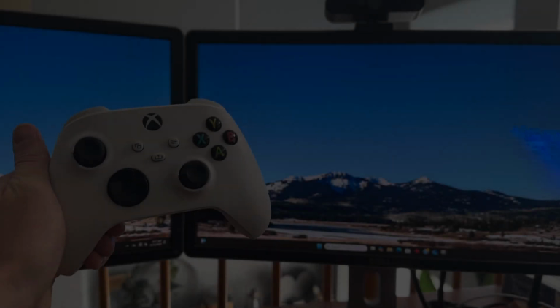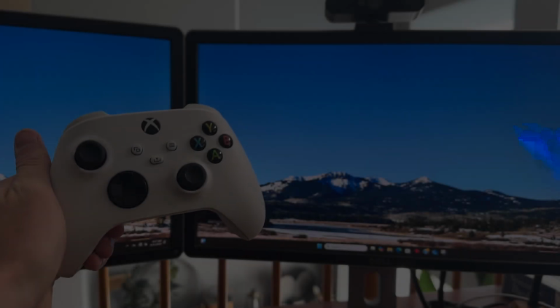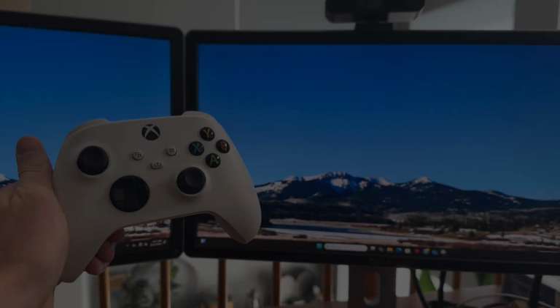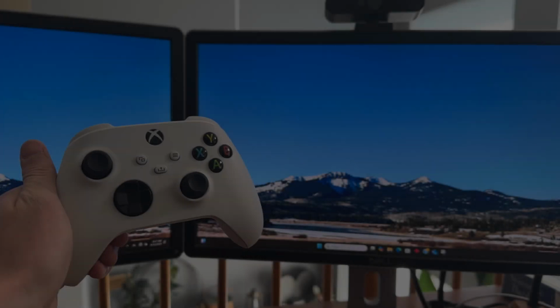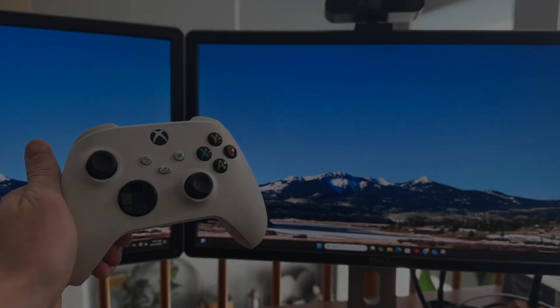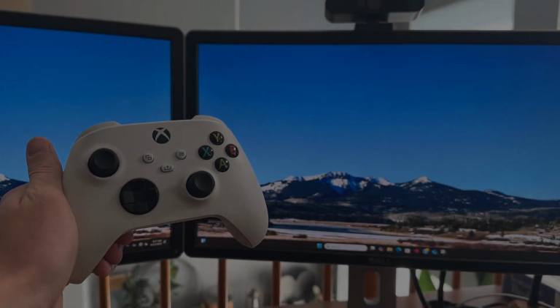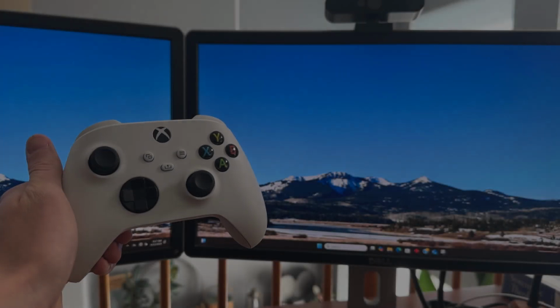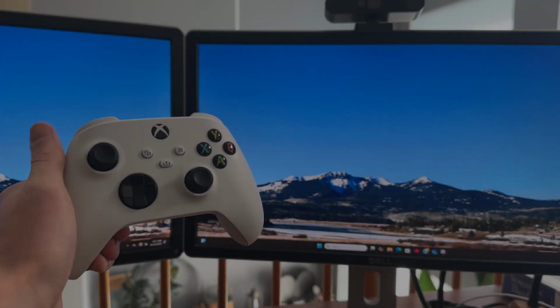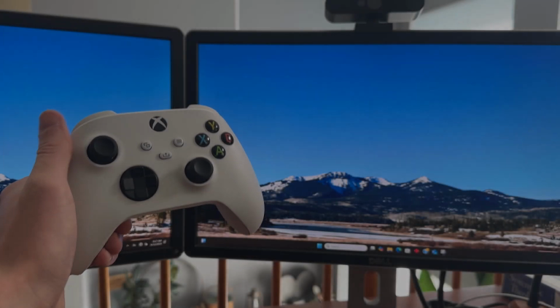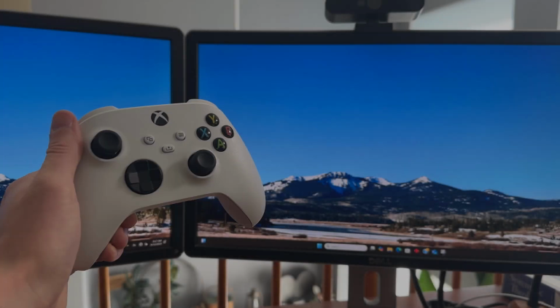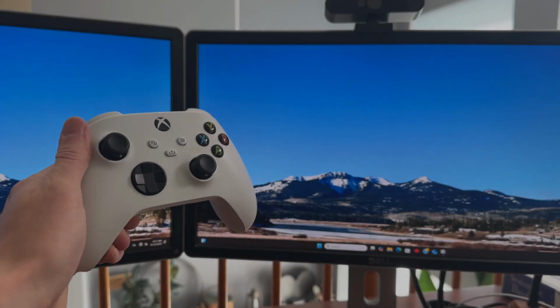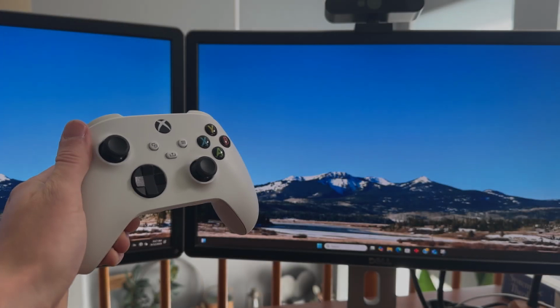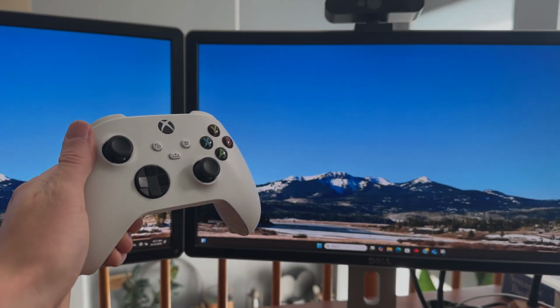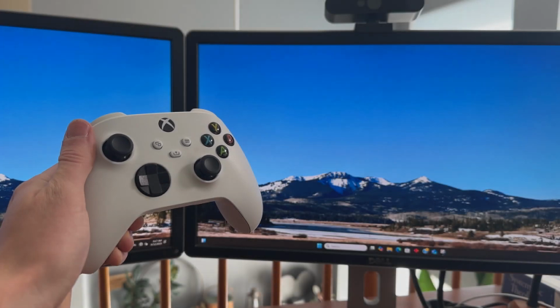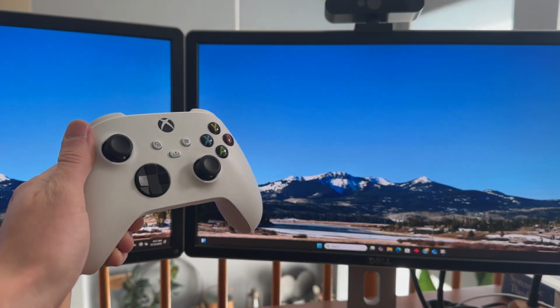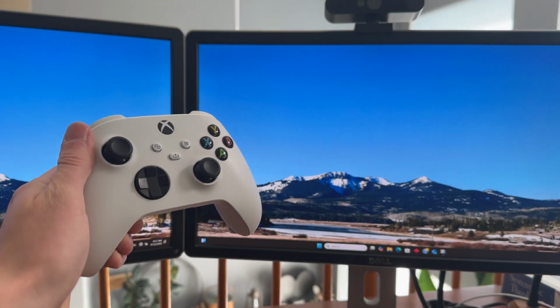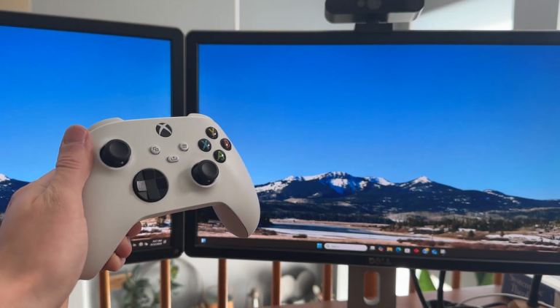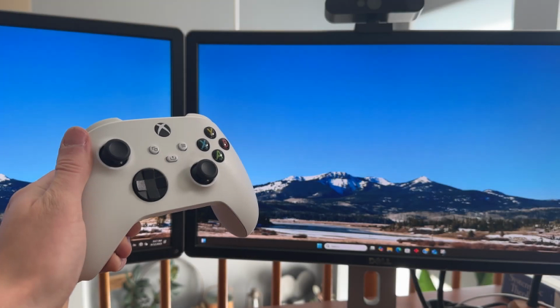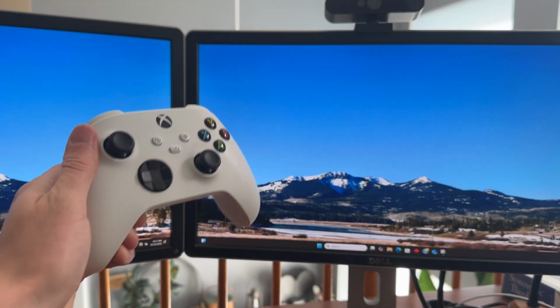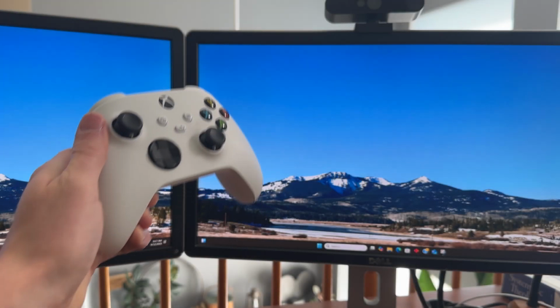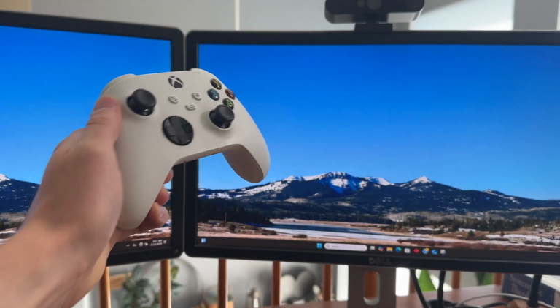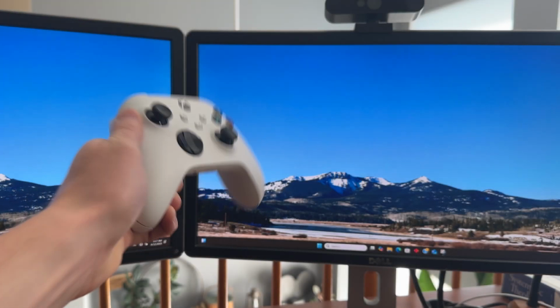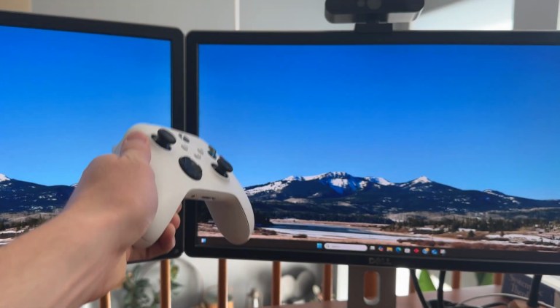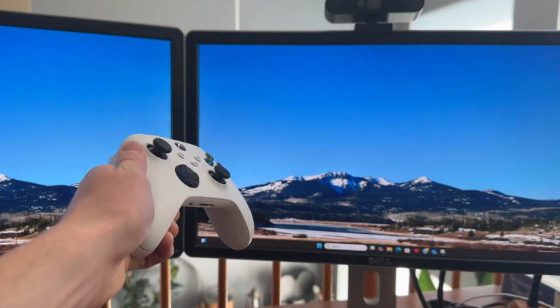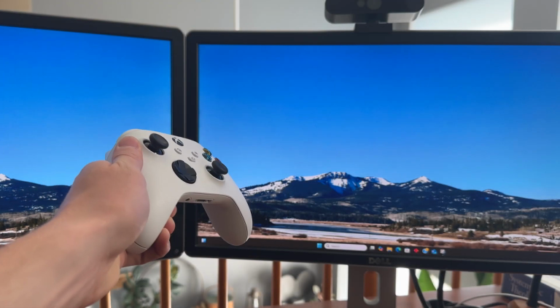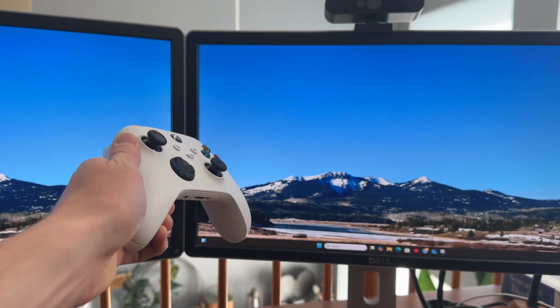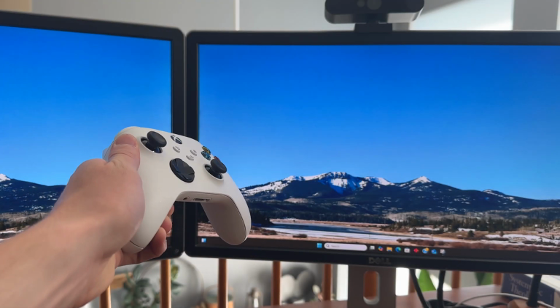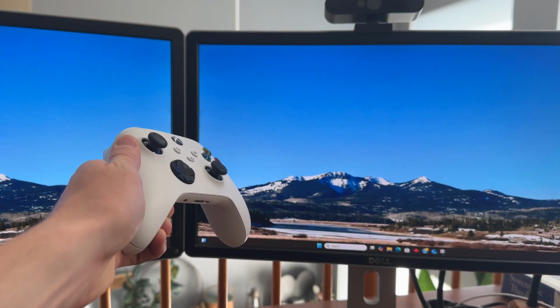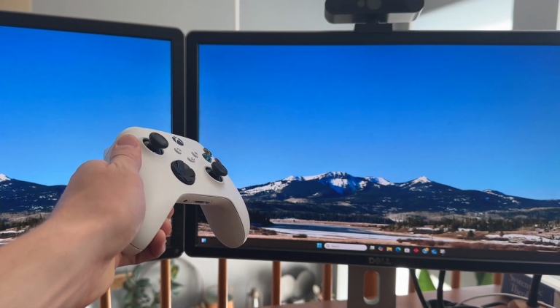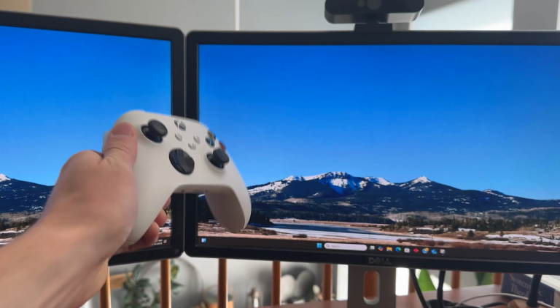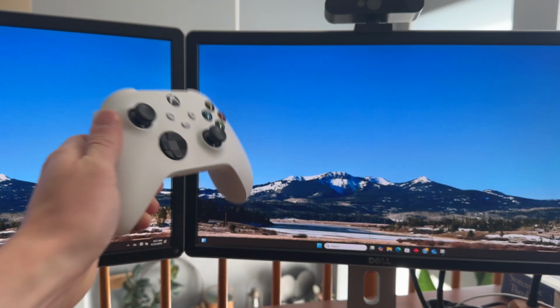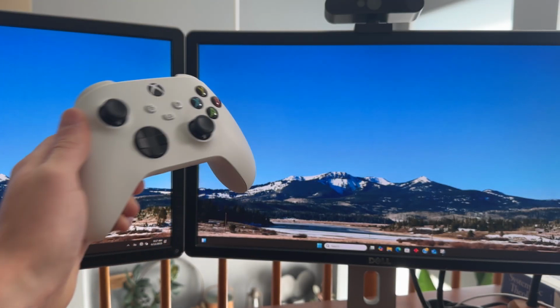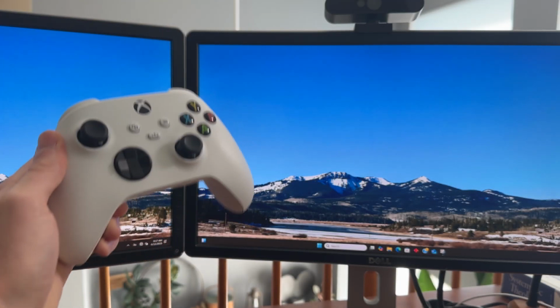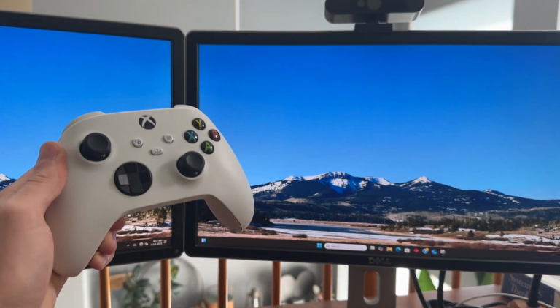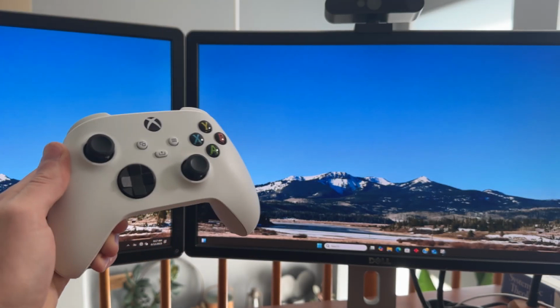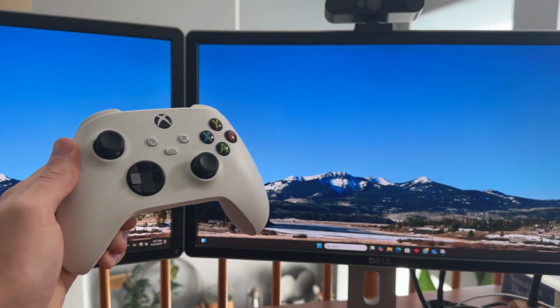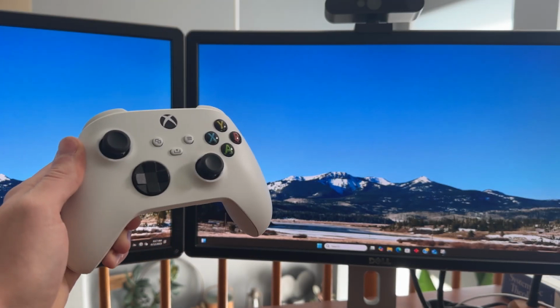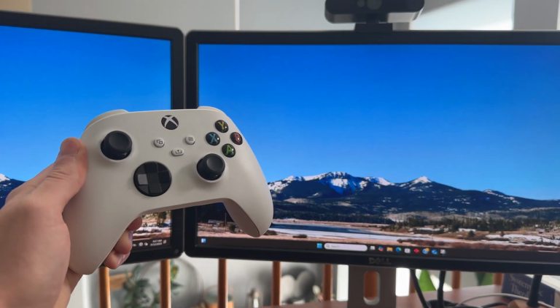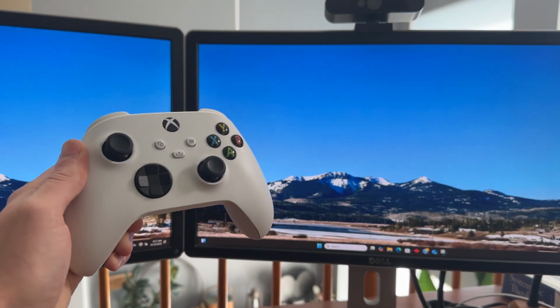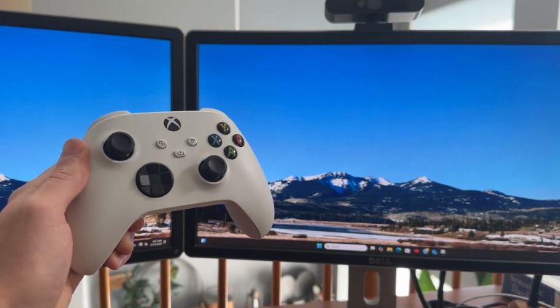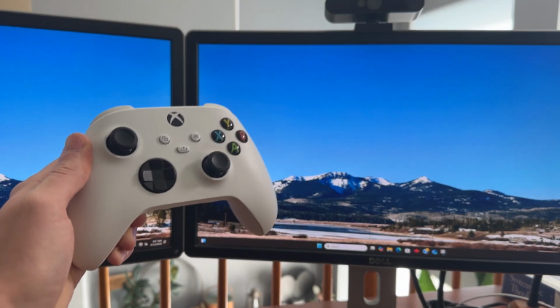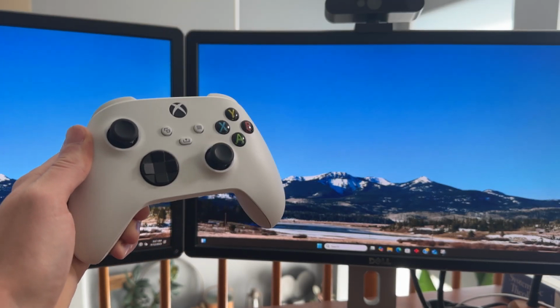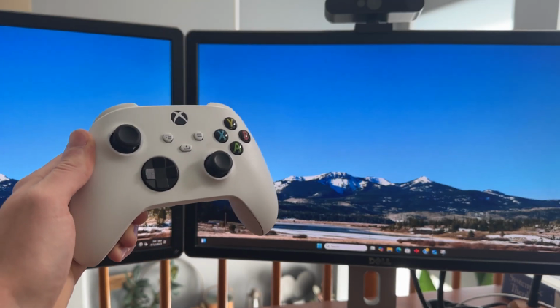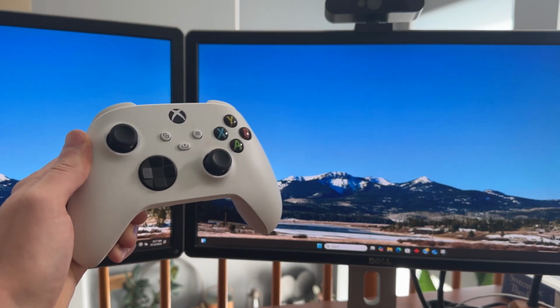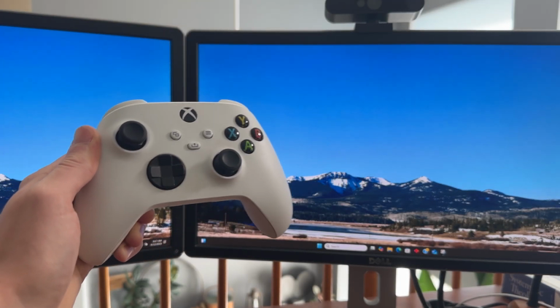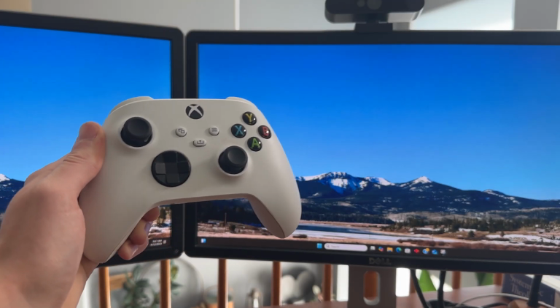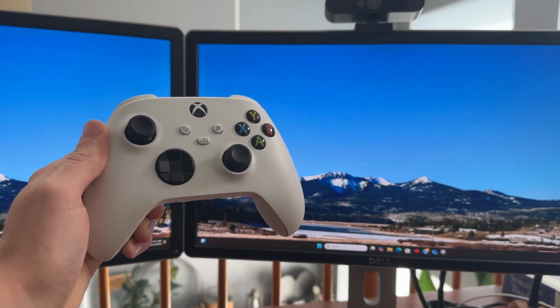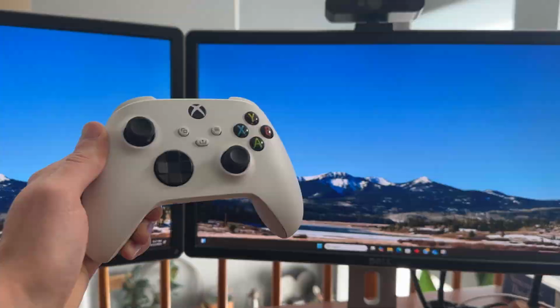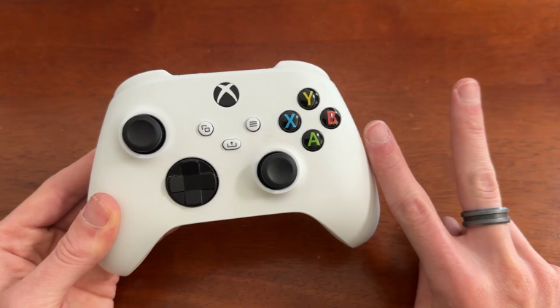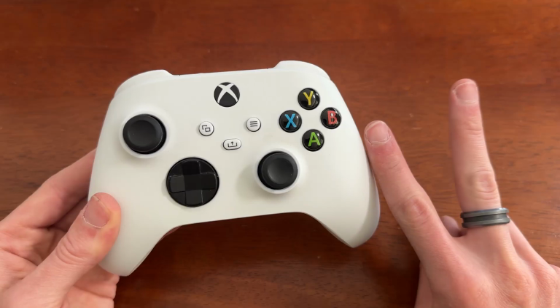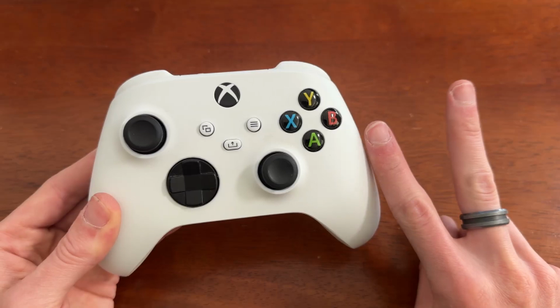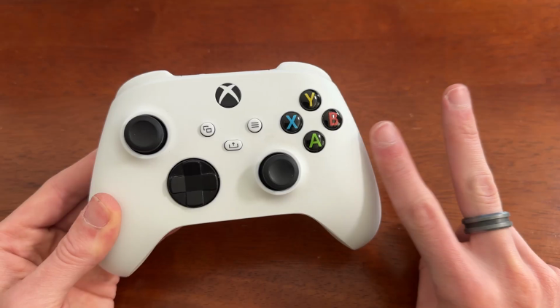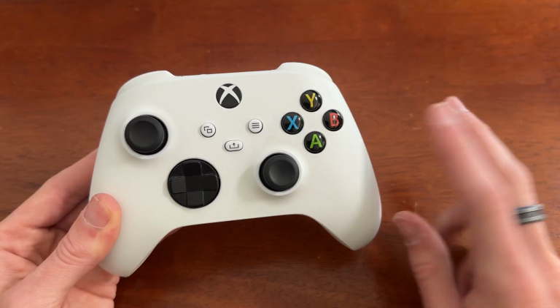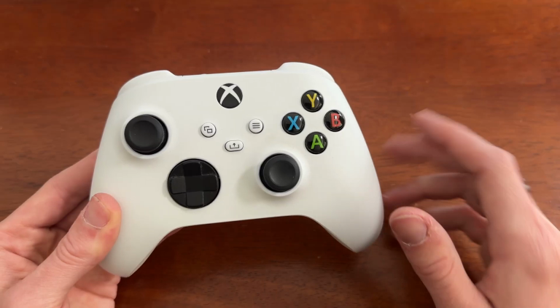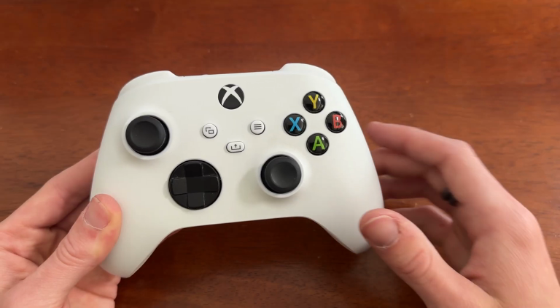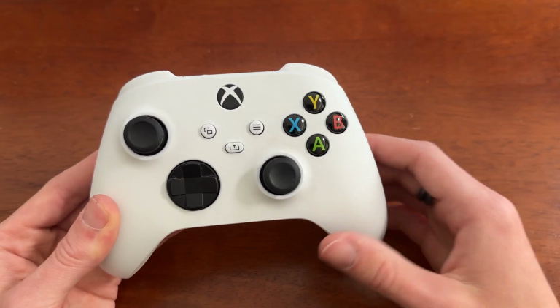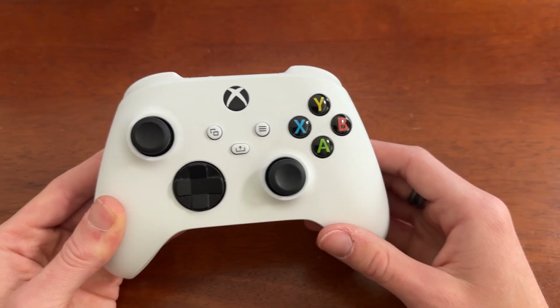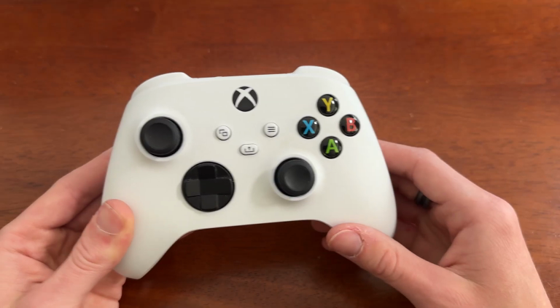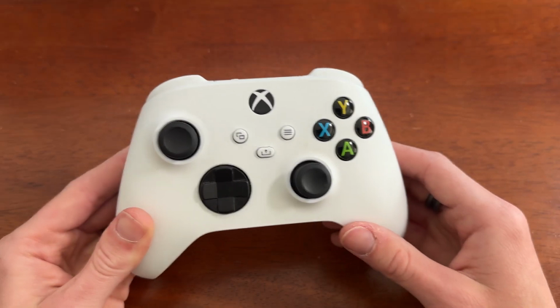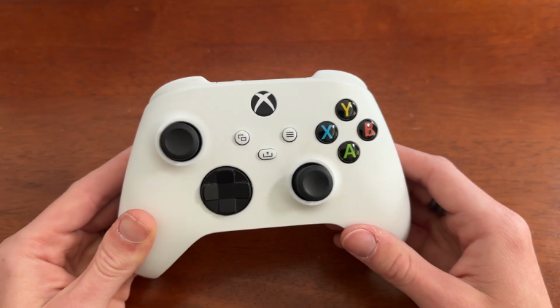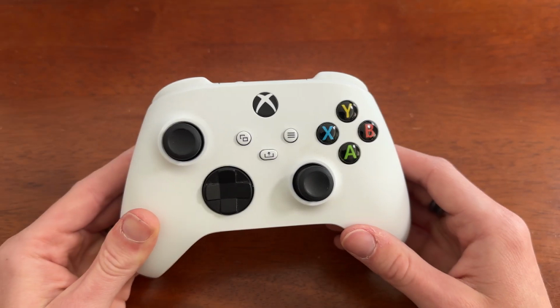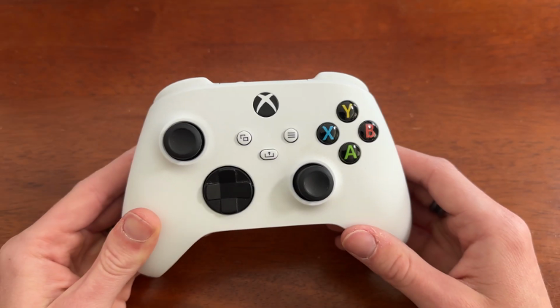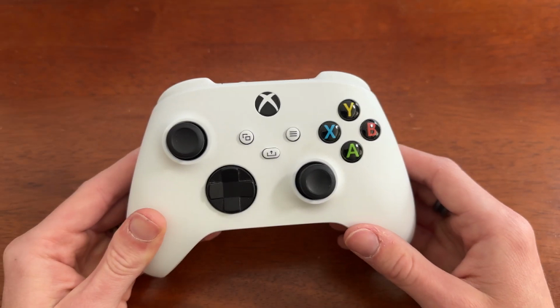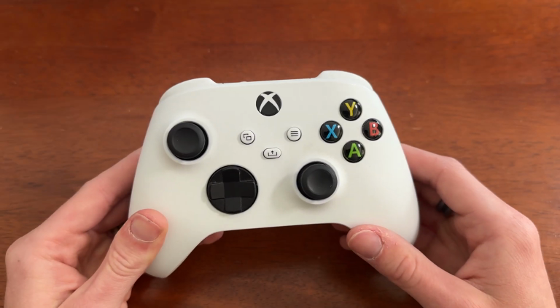In this video, we'll be showing you how to connect an Xbox controller to your PC. We'll be showing you two of the most popular methods.